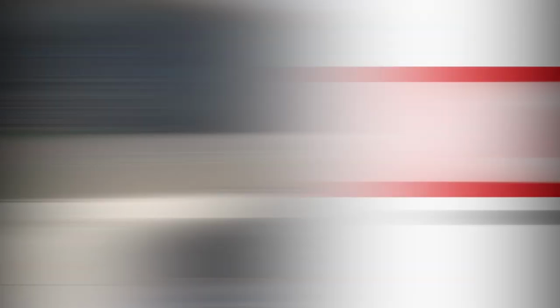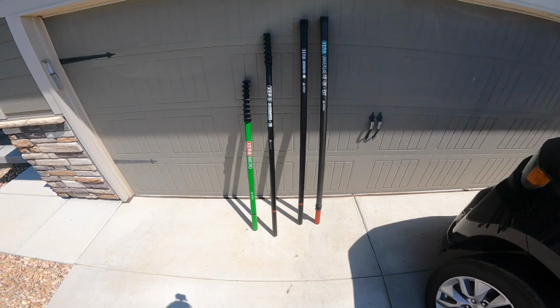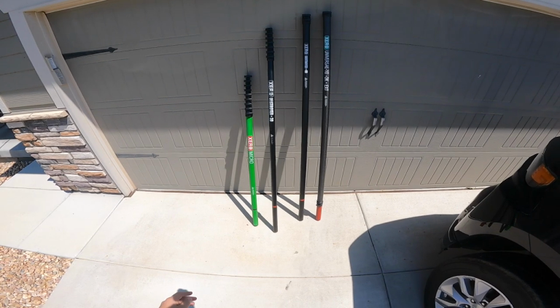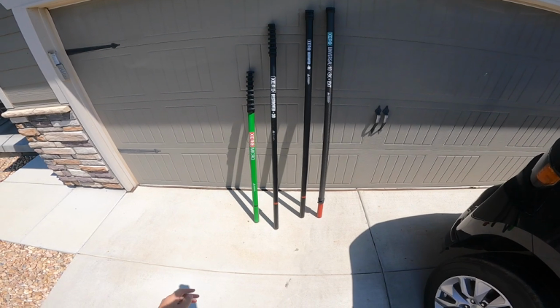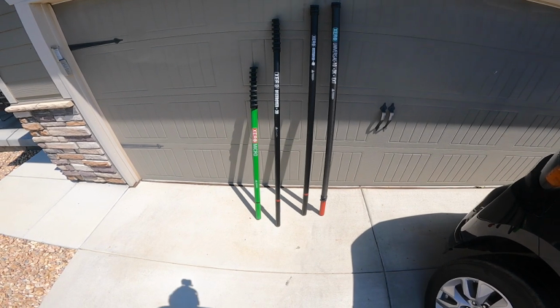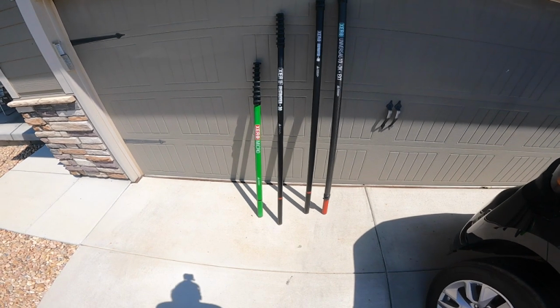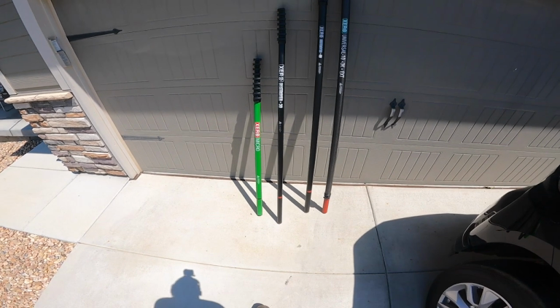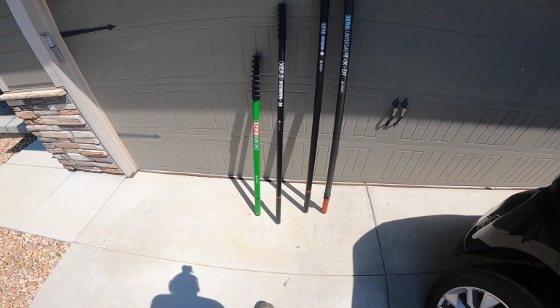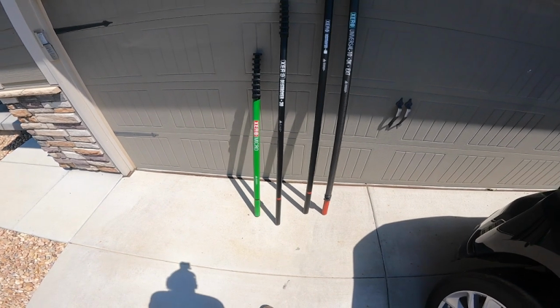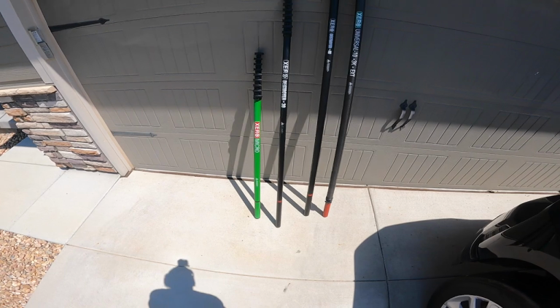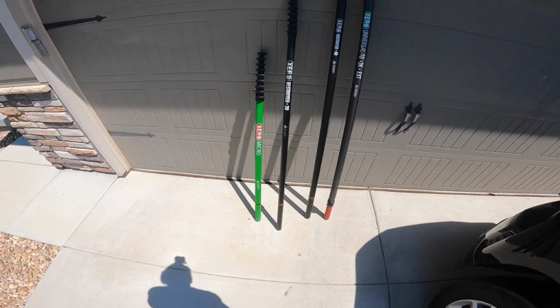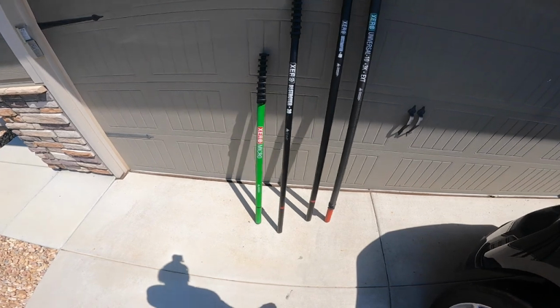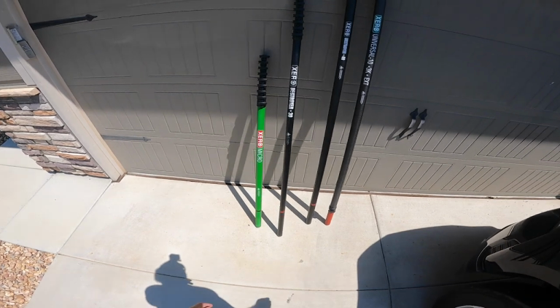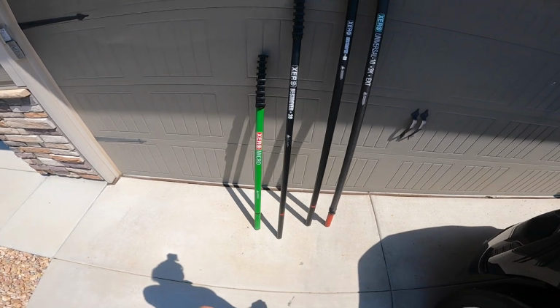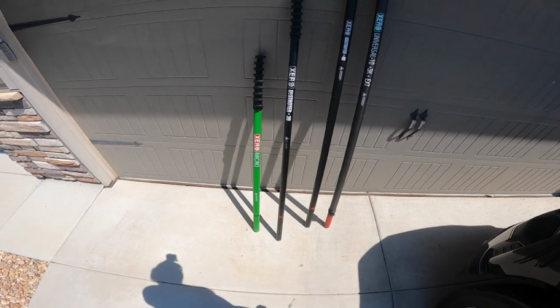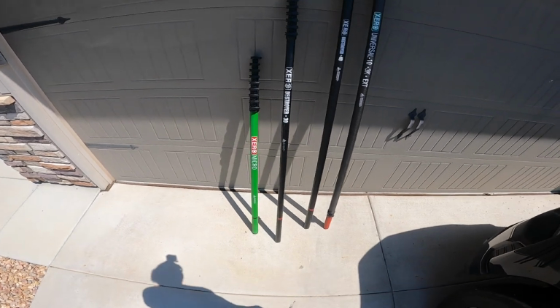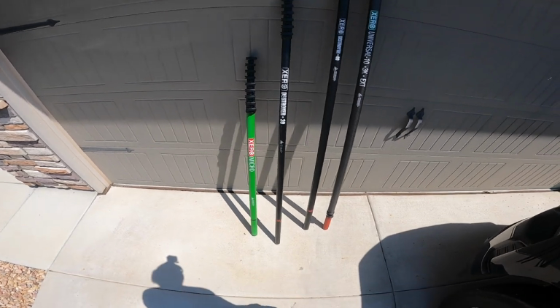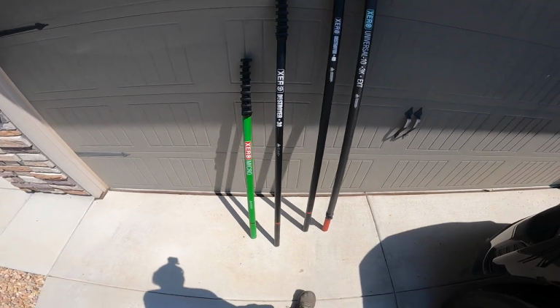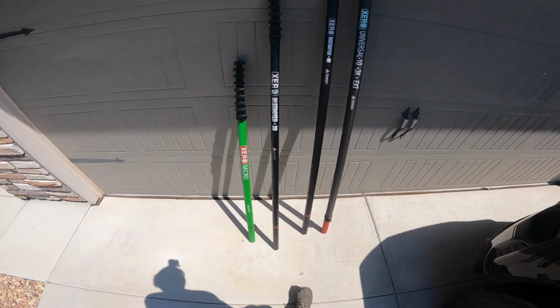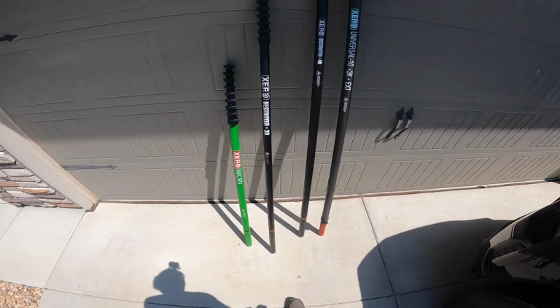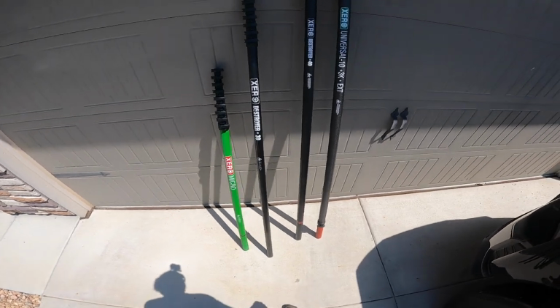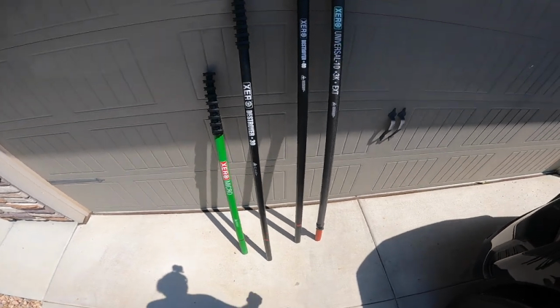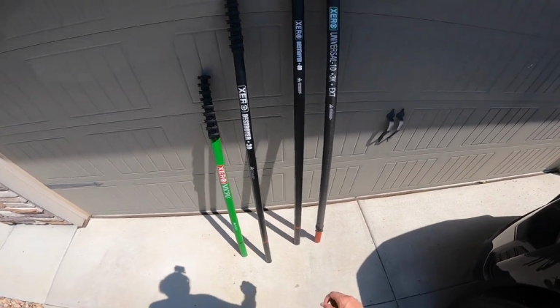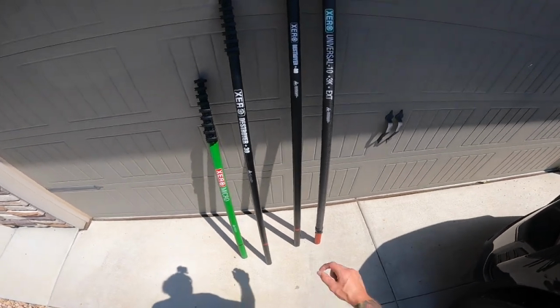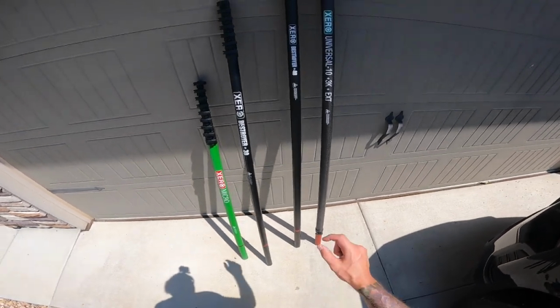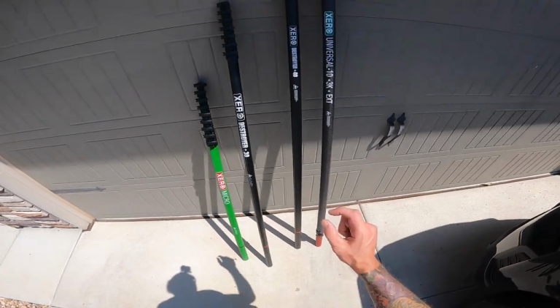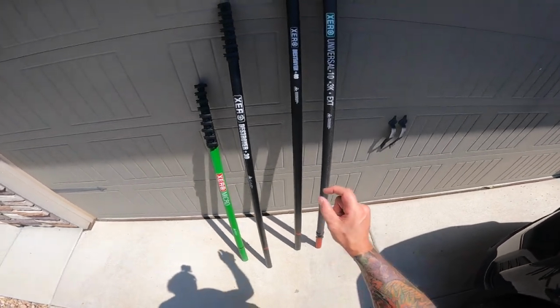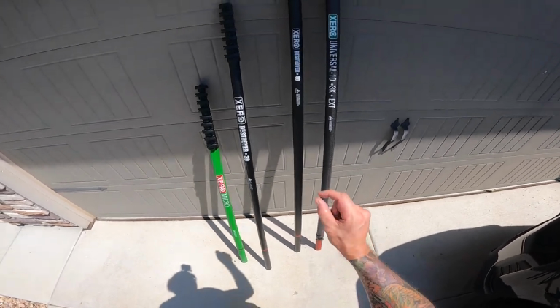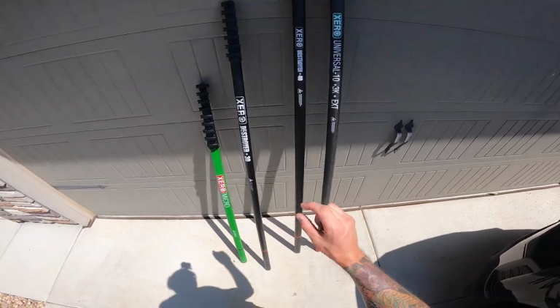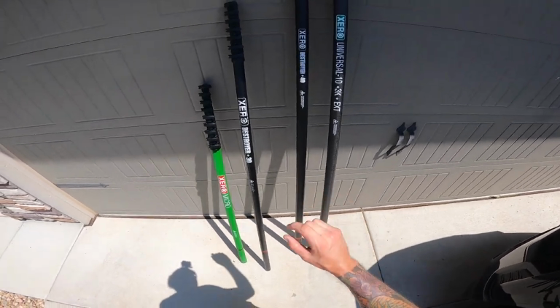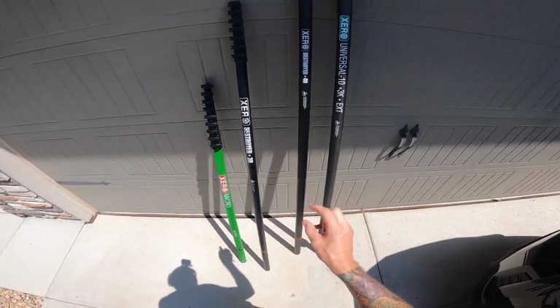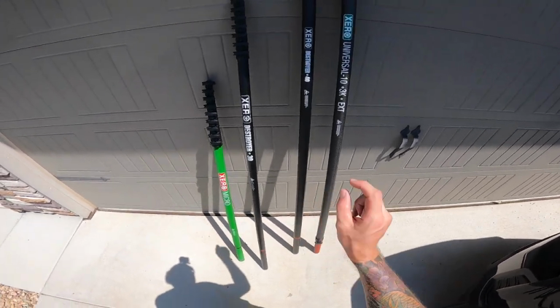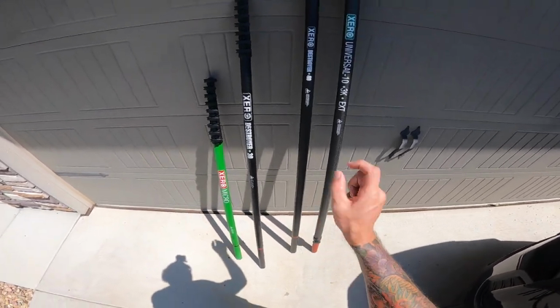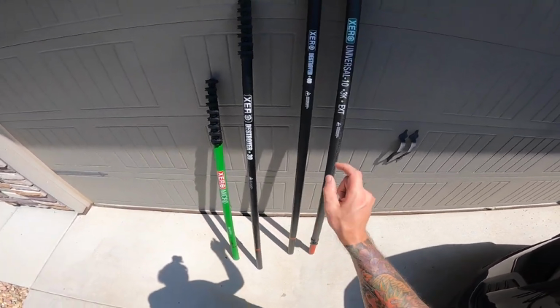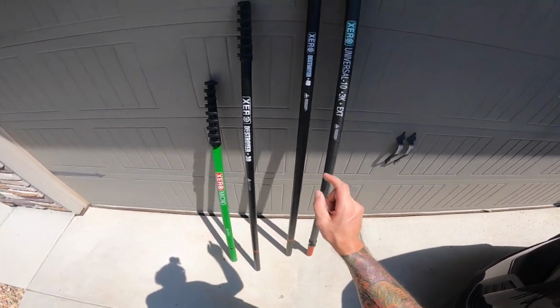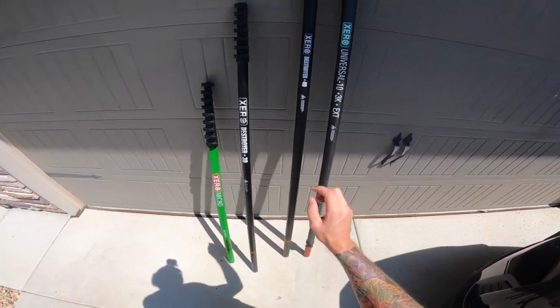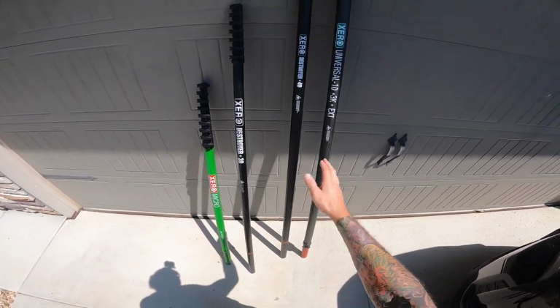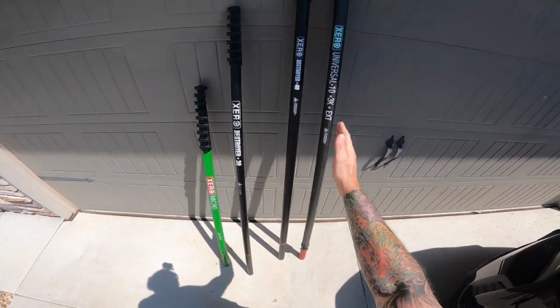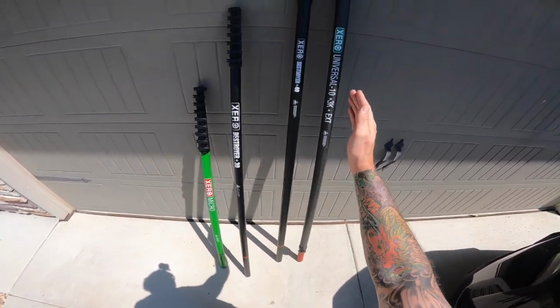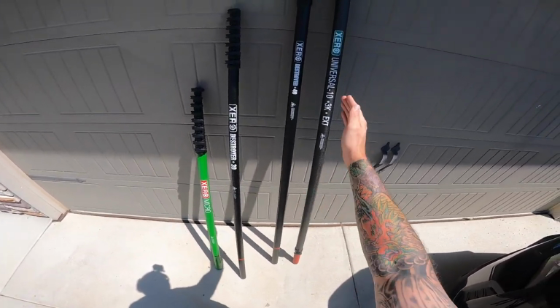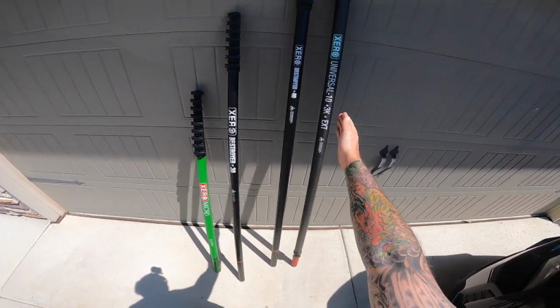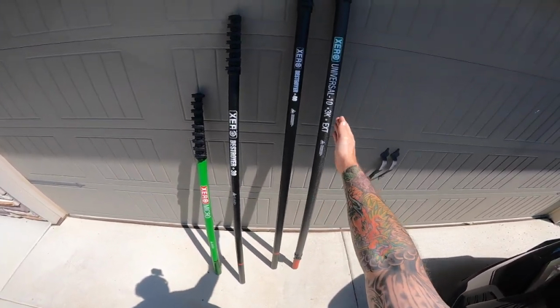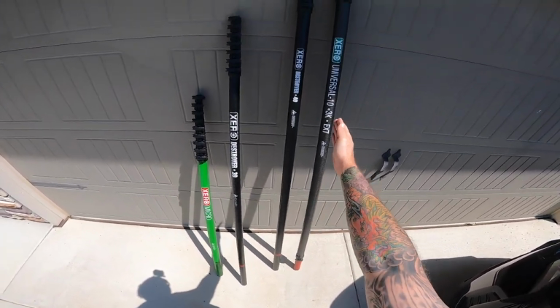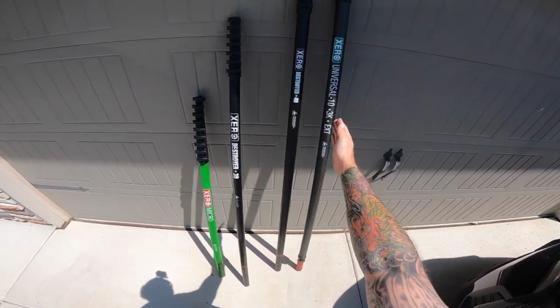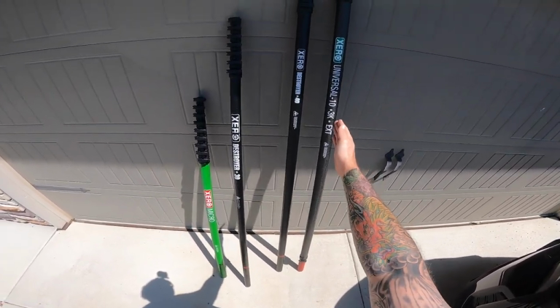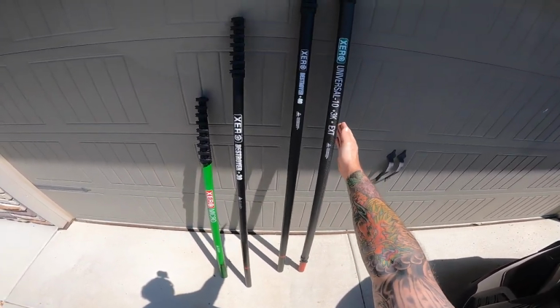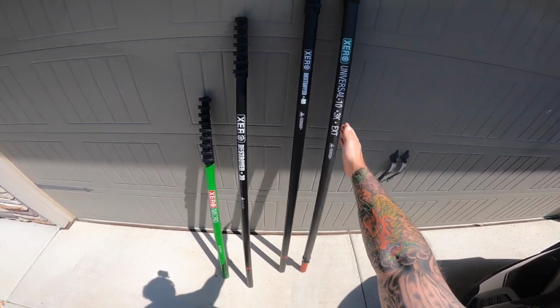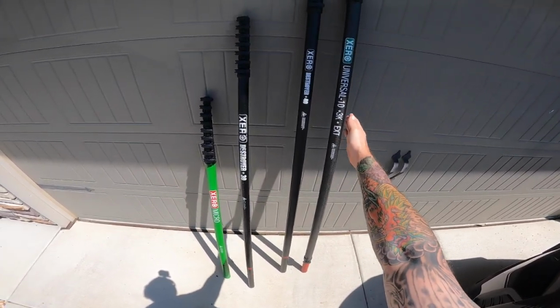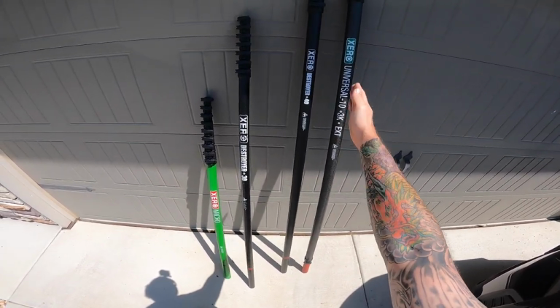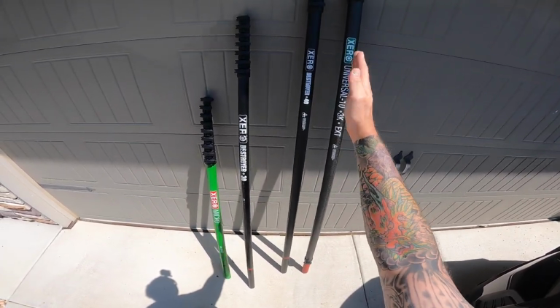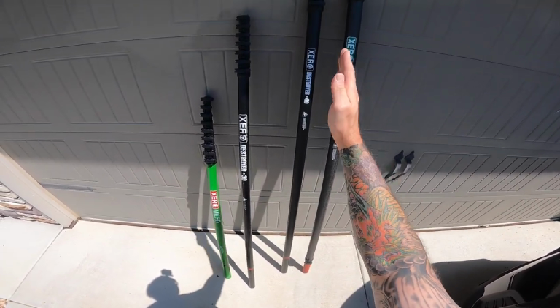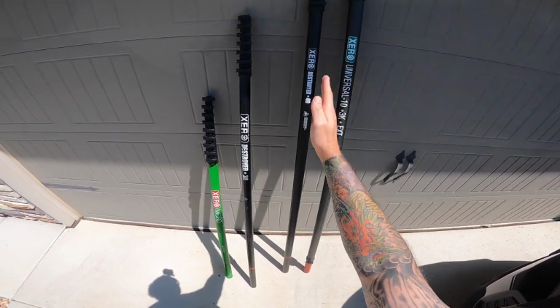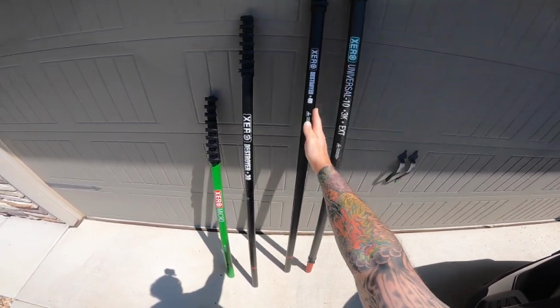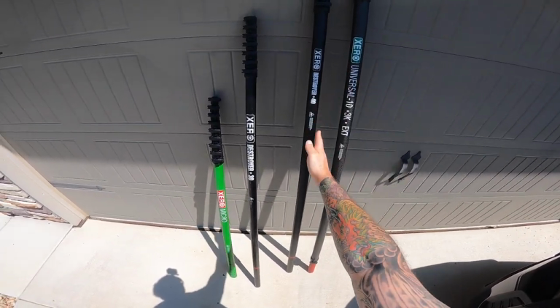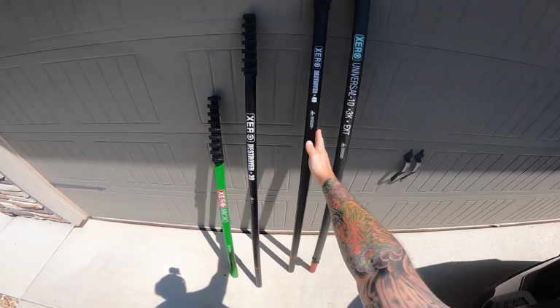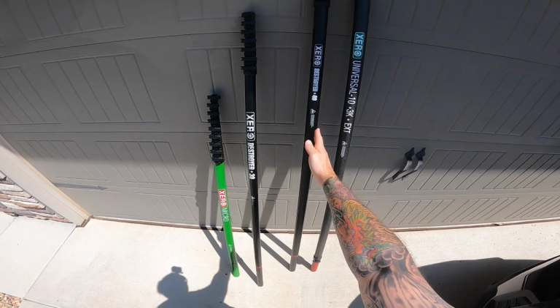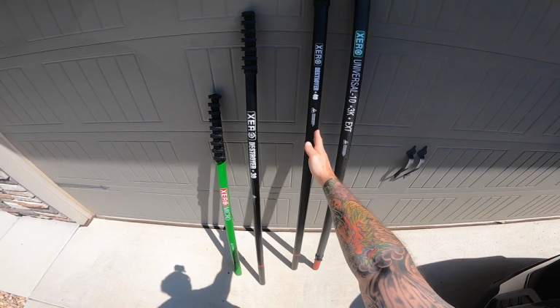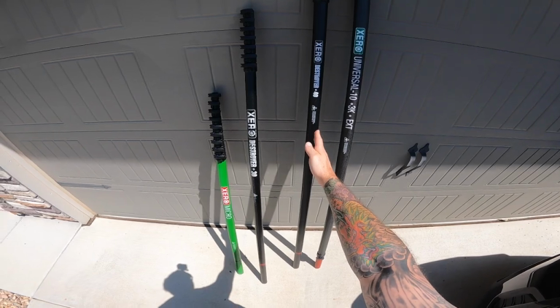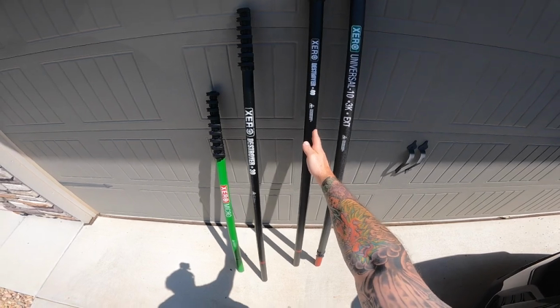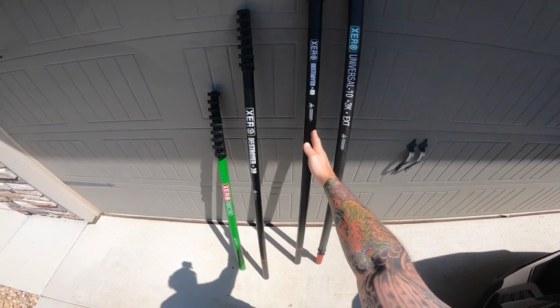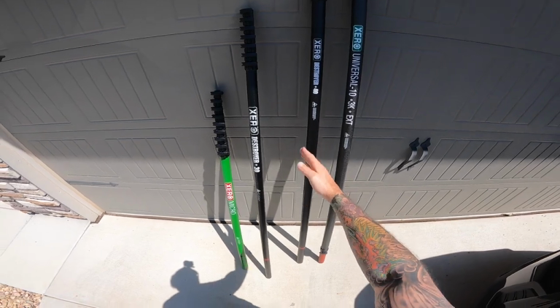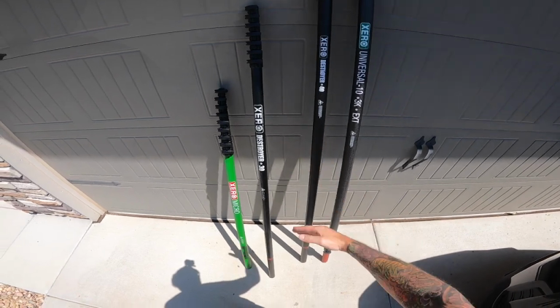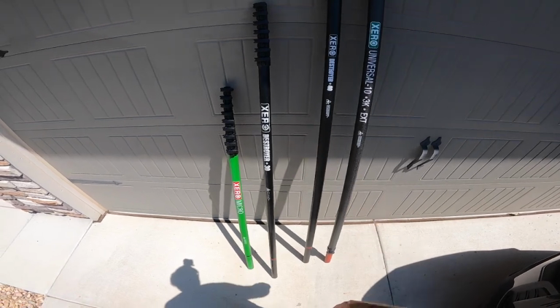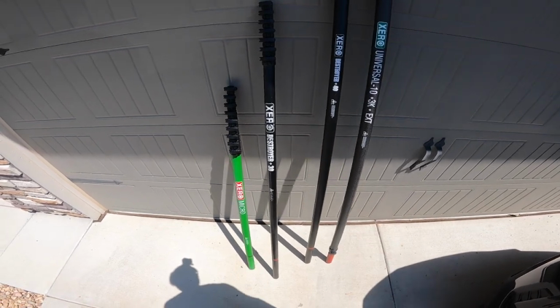Welcome to Windeclean Resource. Today I just want to tell you a little bit about the difference between a universal extension and an add-on set.